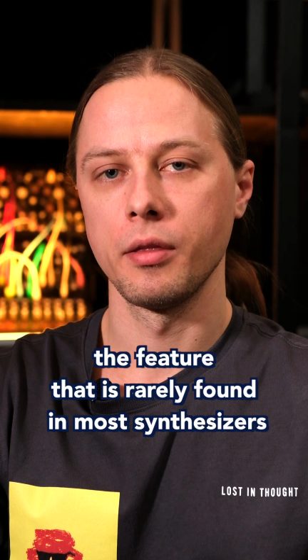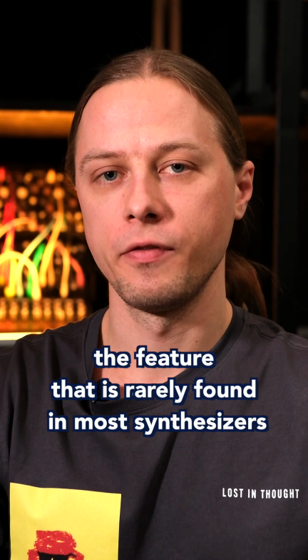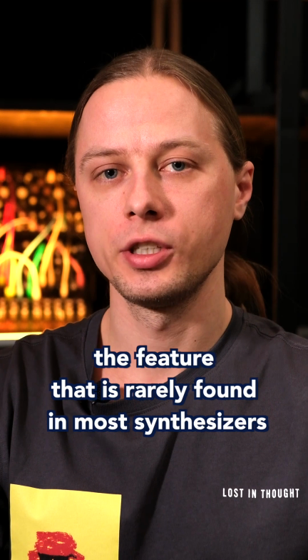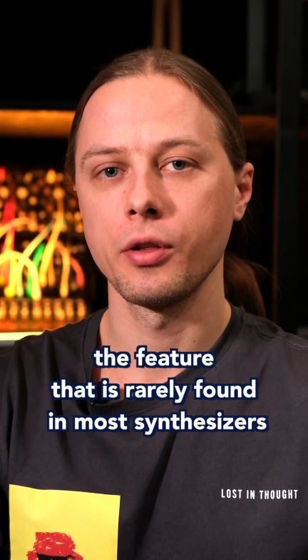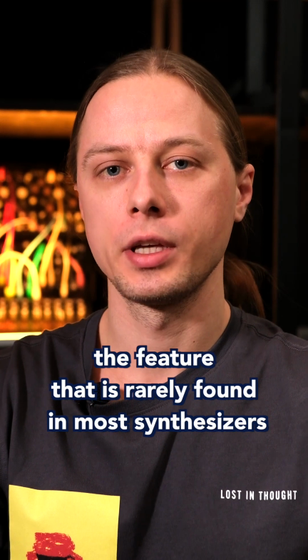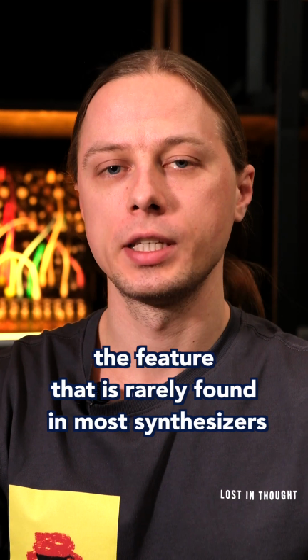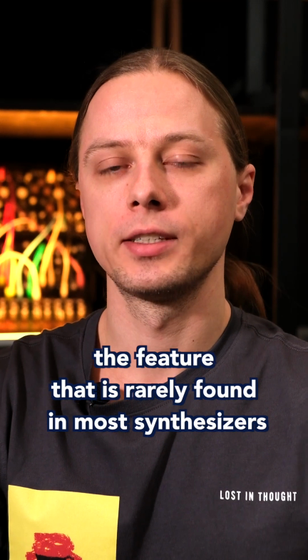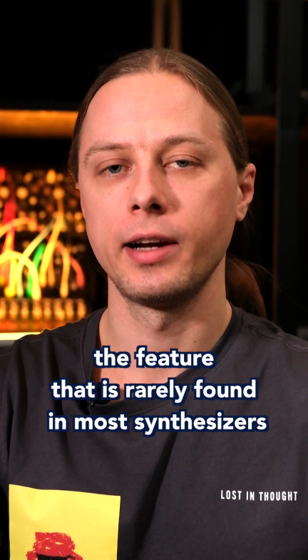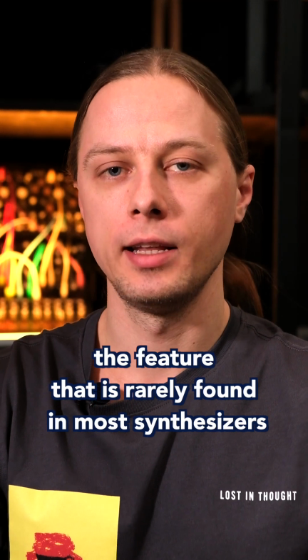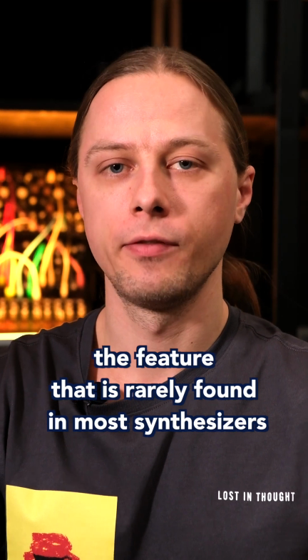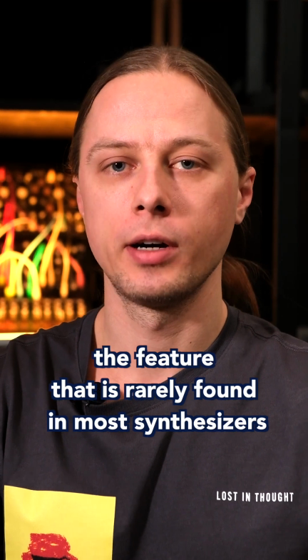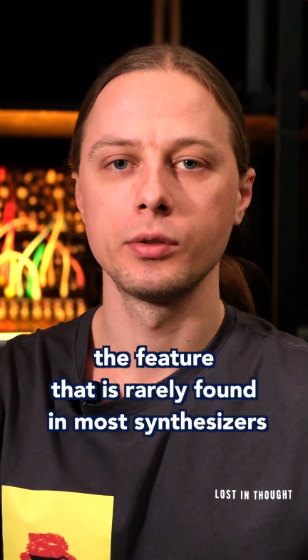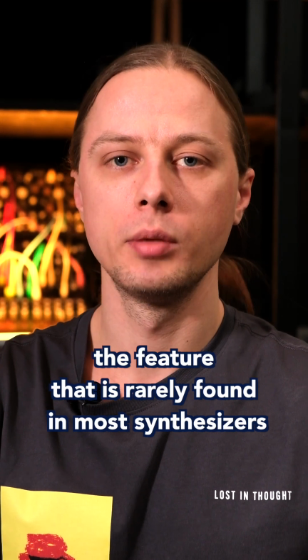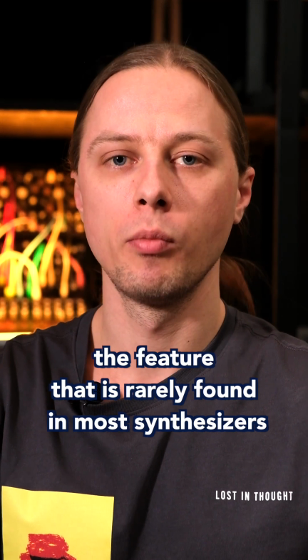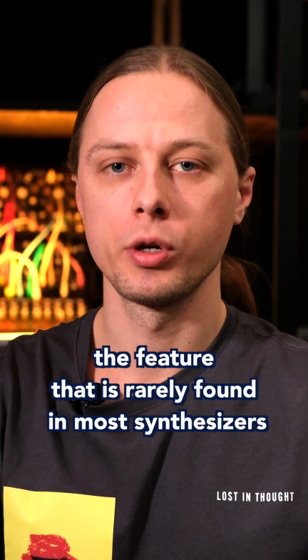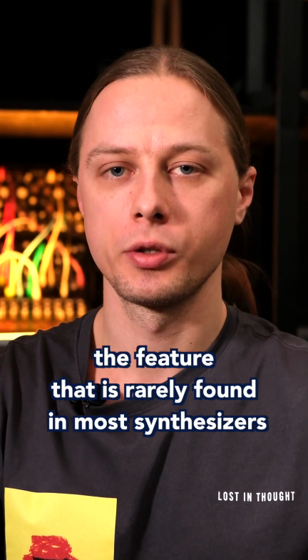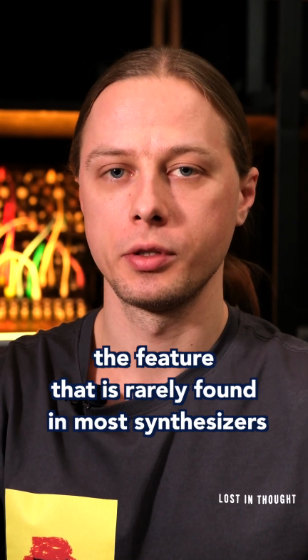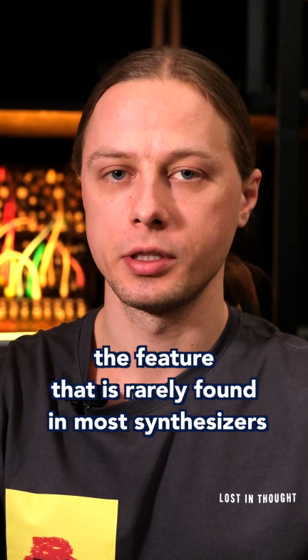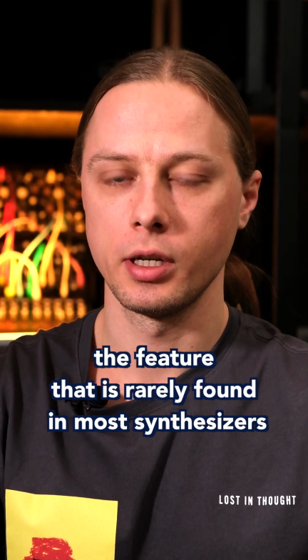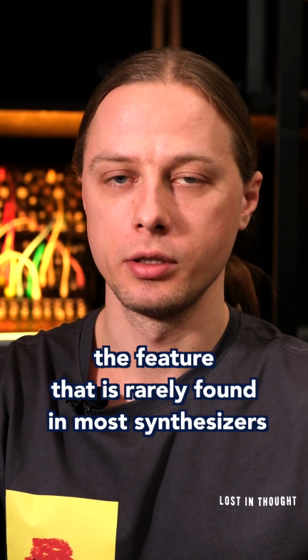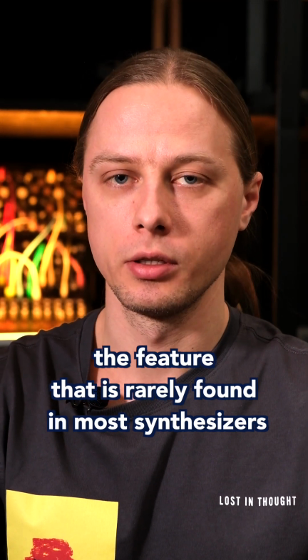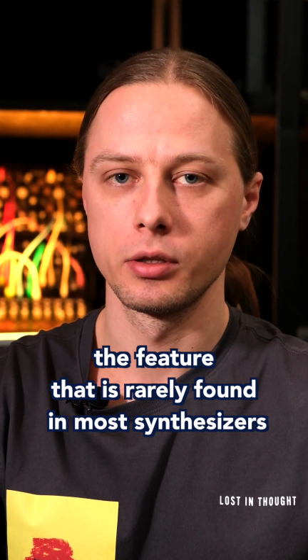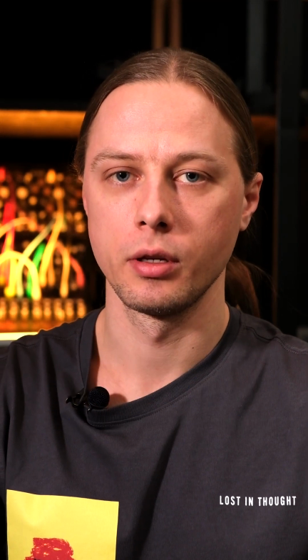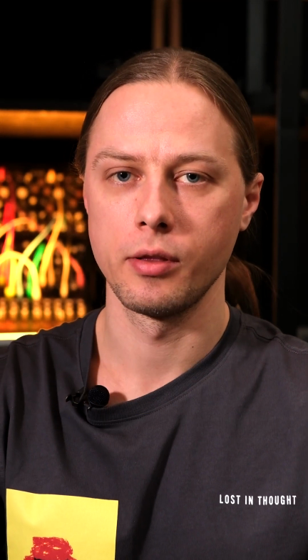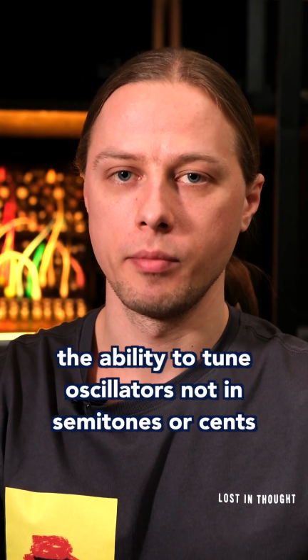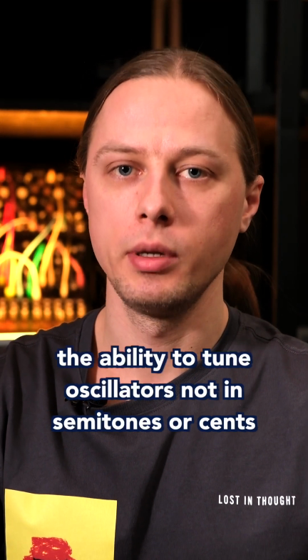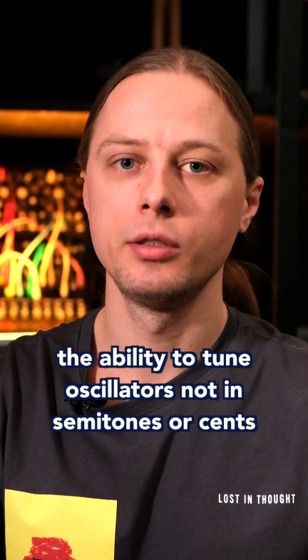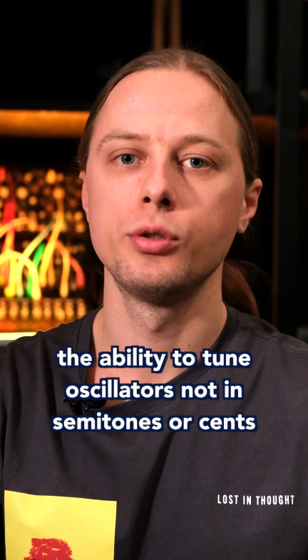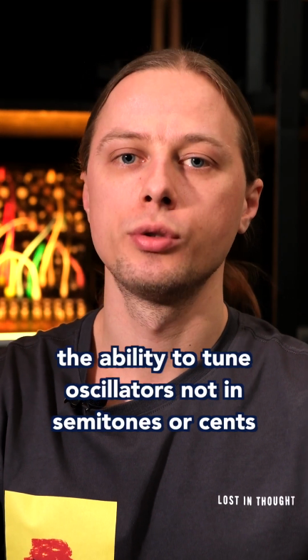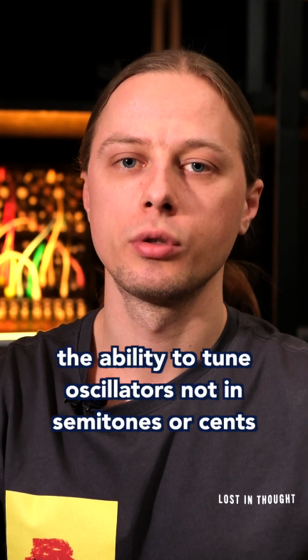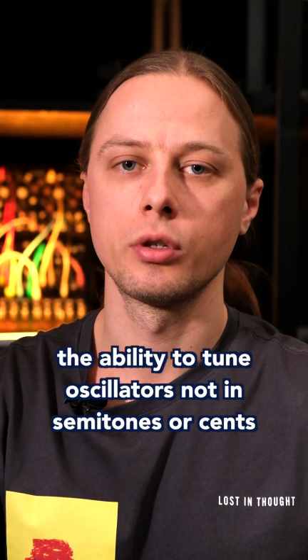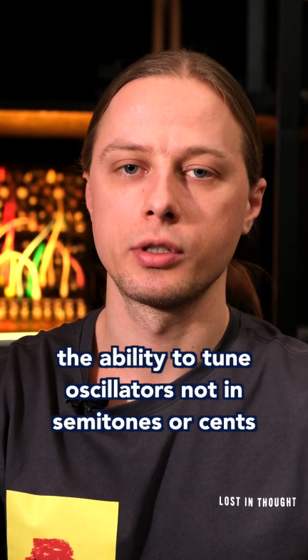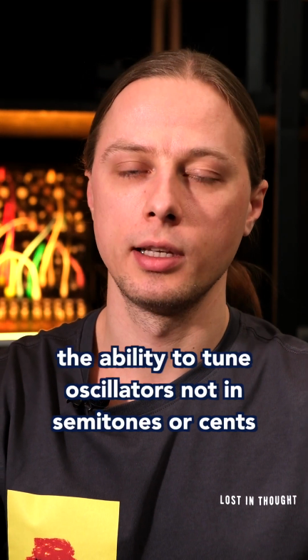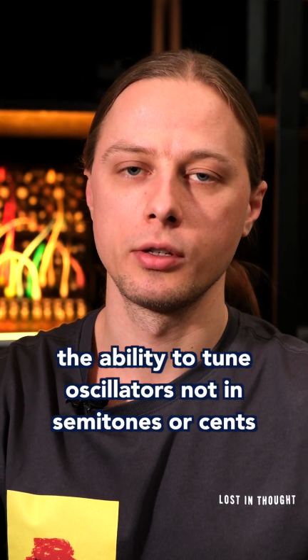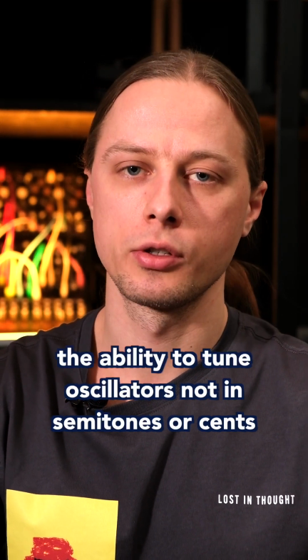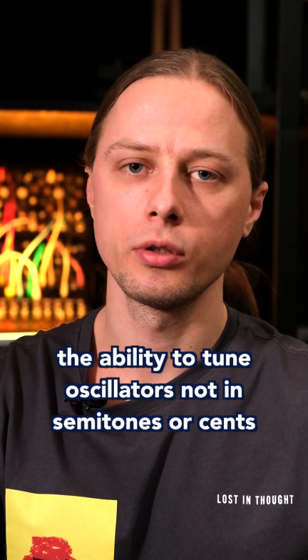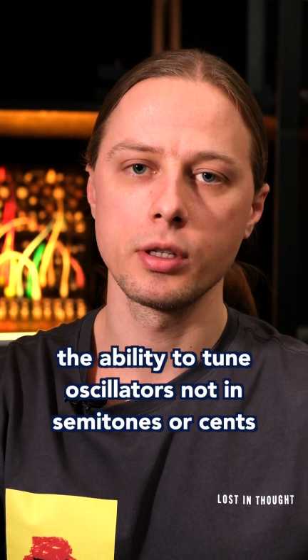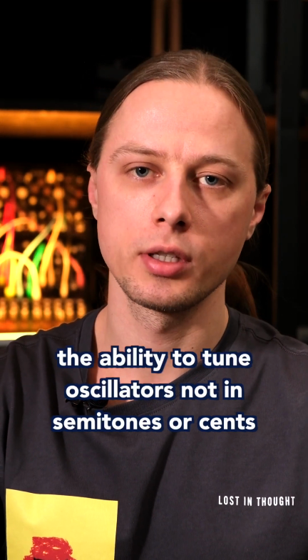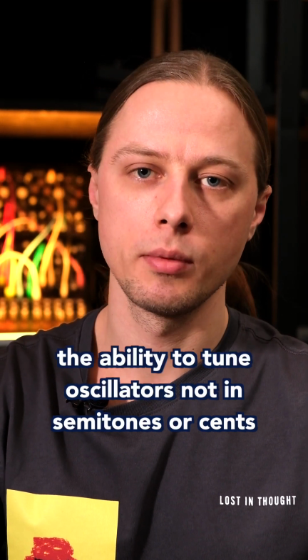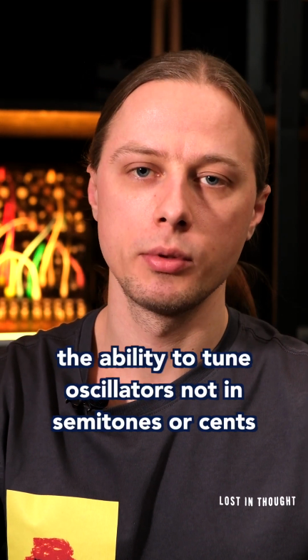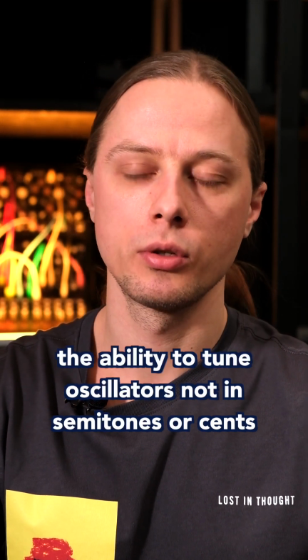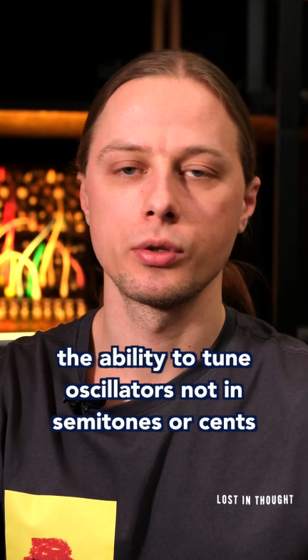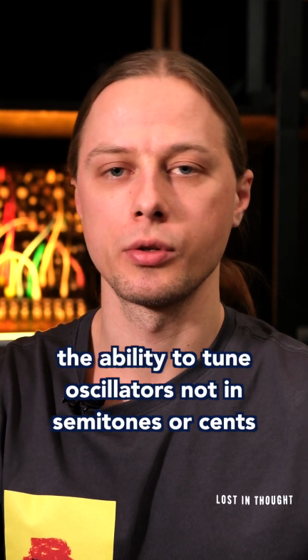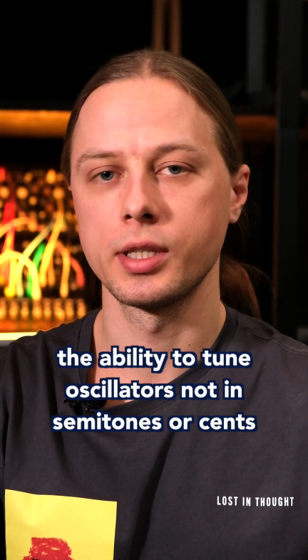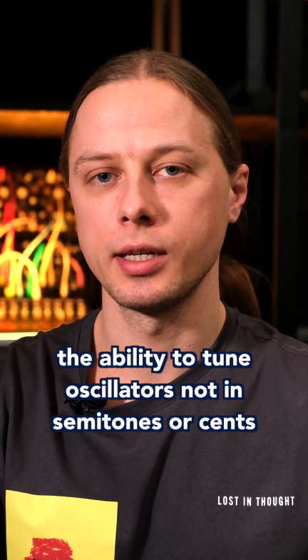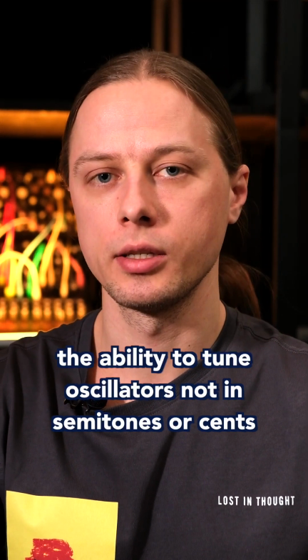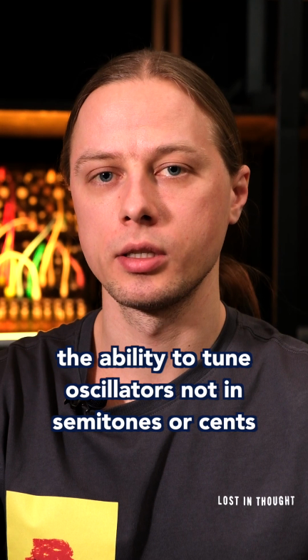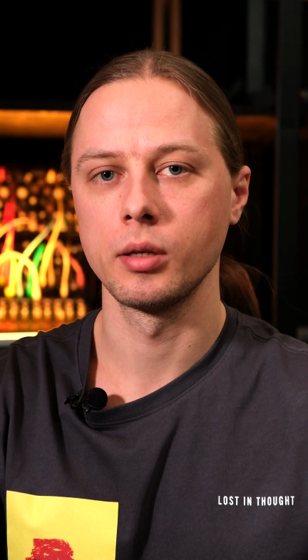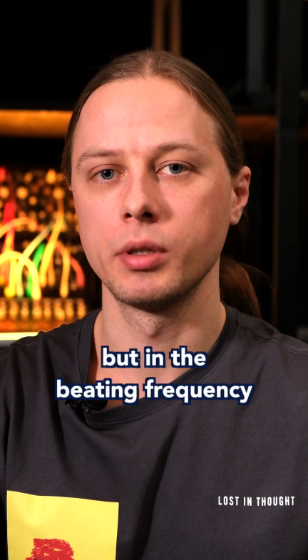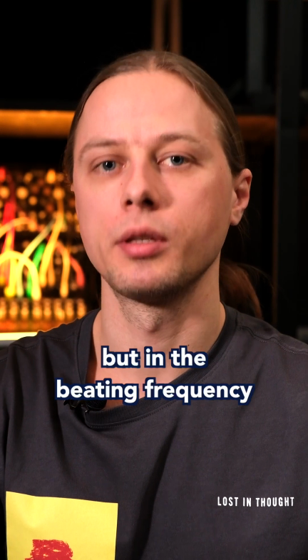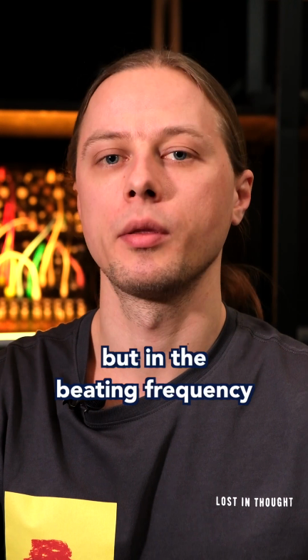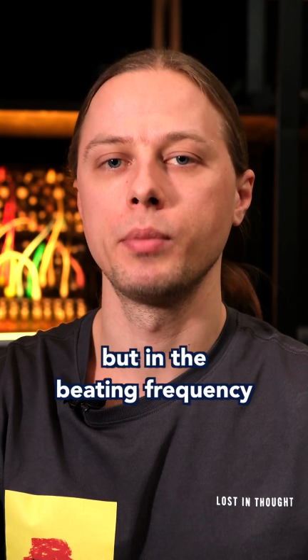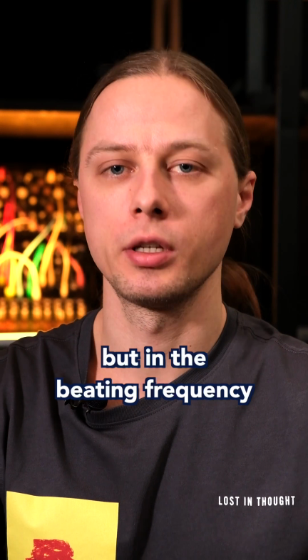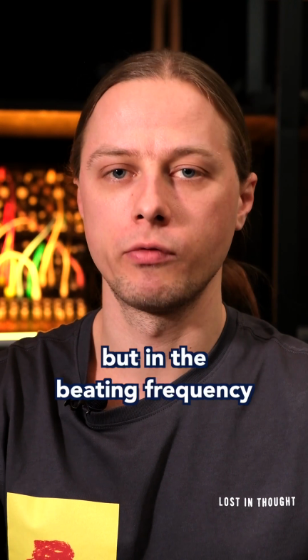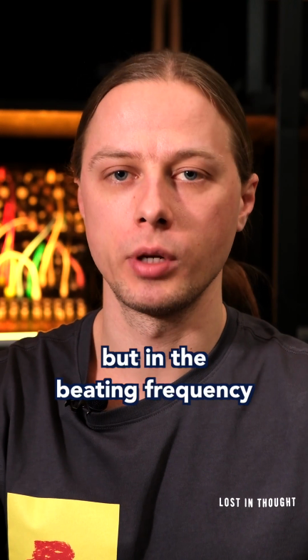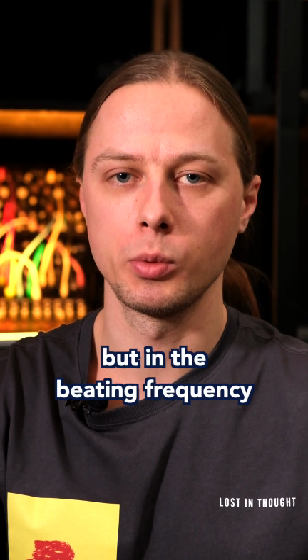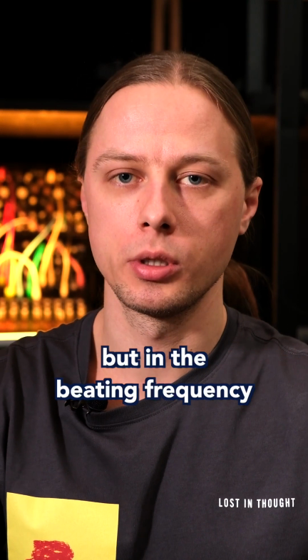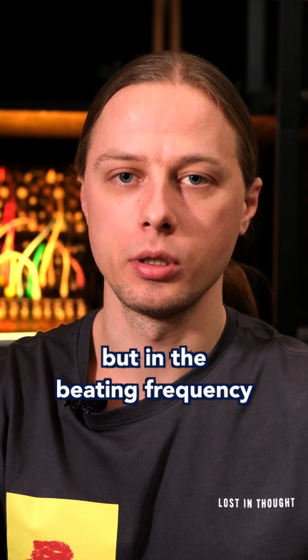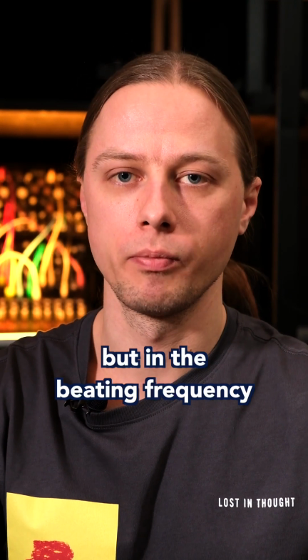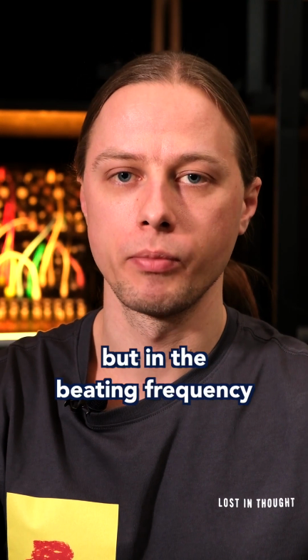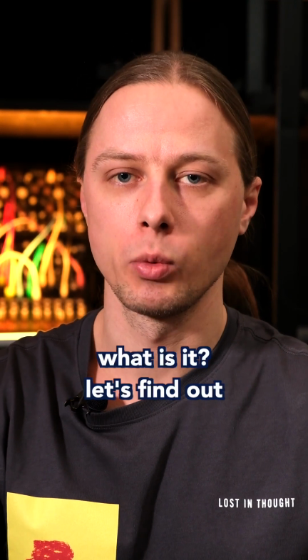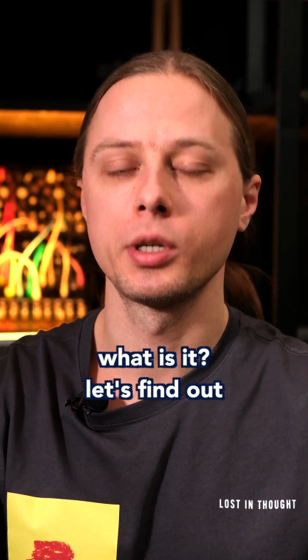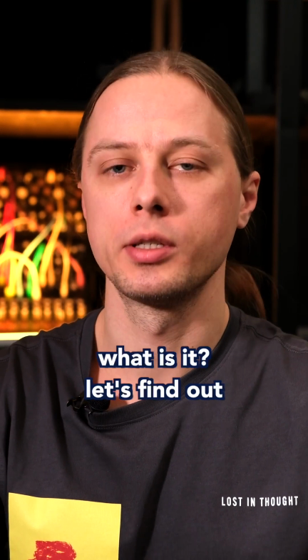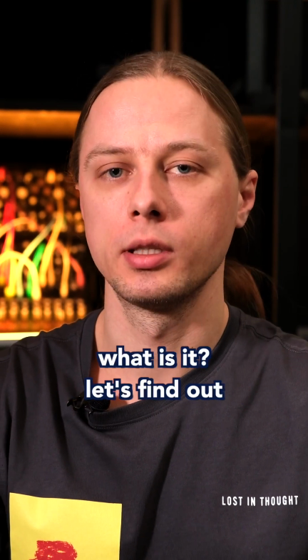The feature that is rarely found in most synthesizers: the ability to tune oscillators not in semitones or cents, but in the beating frequency. What is it? Let's find out.